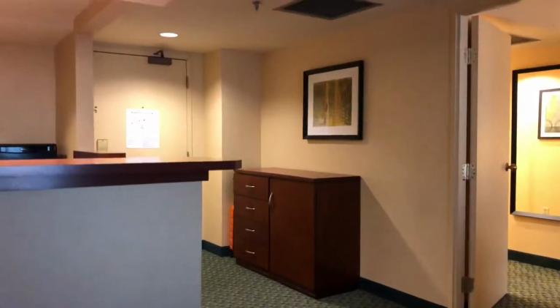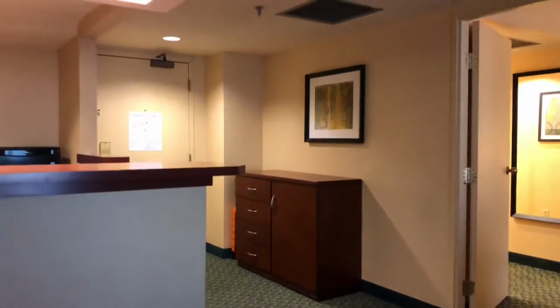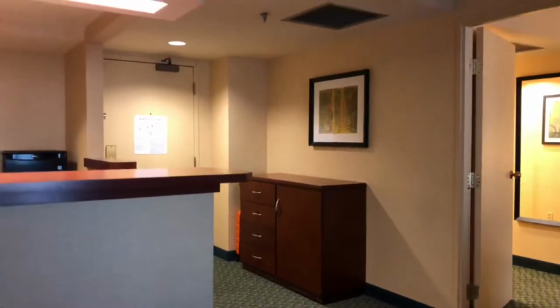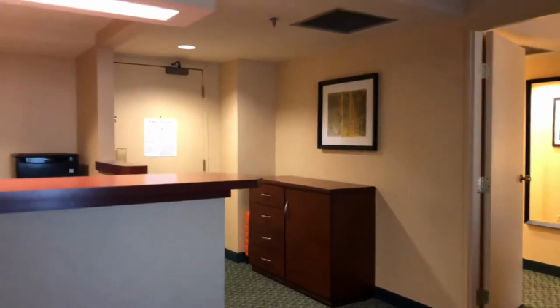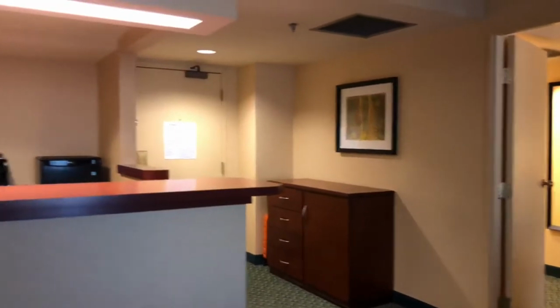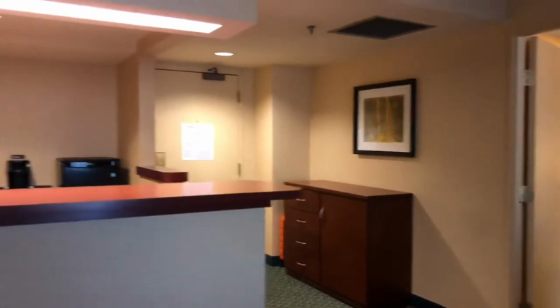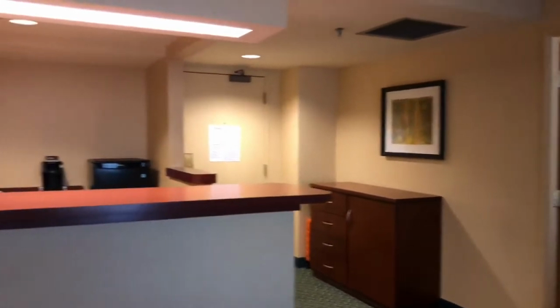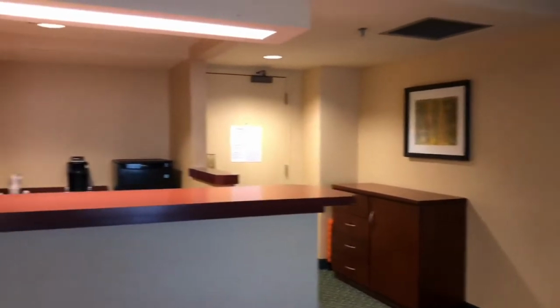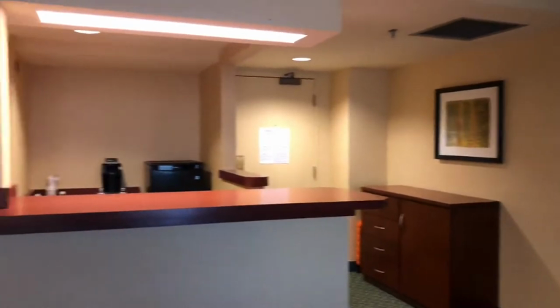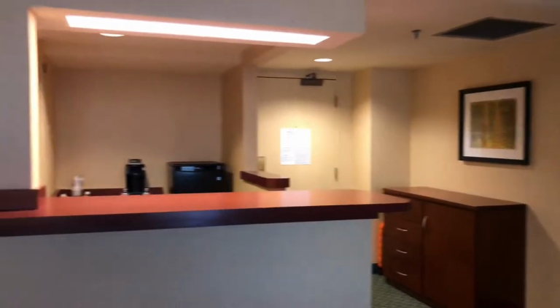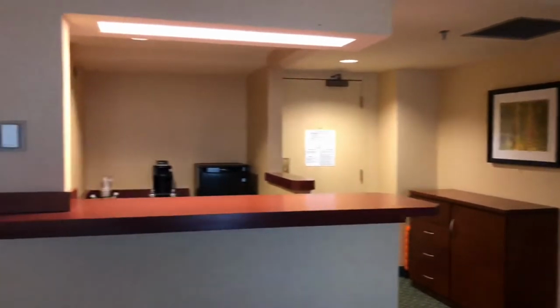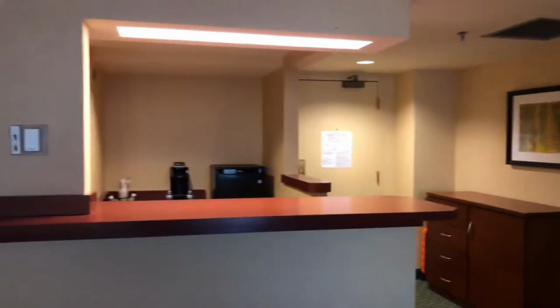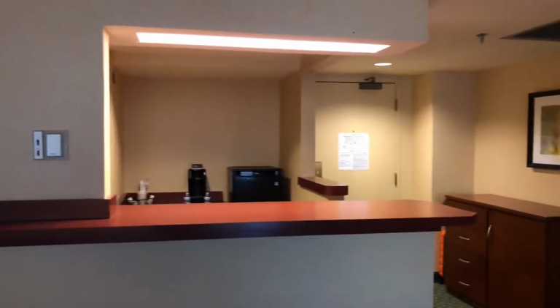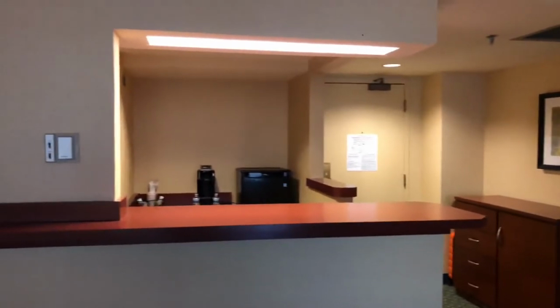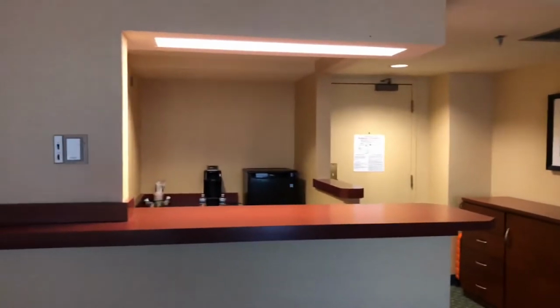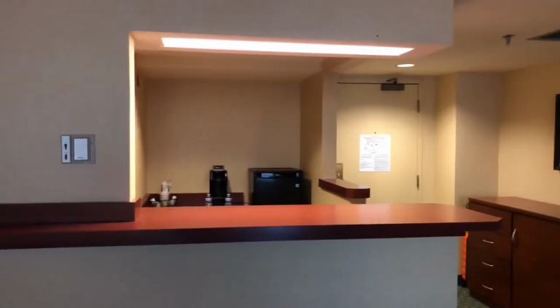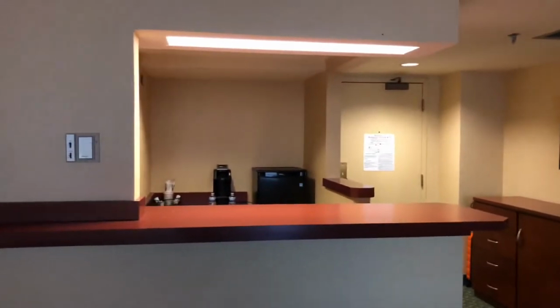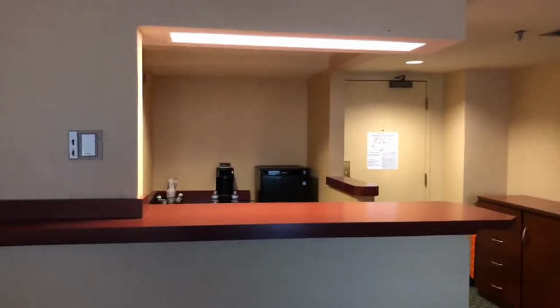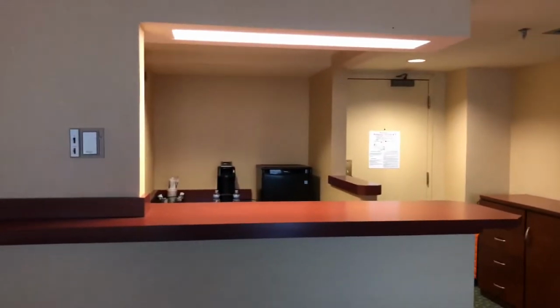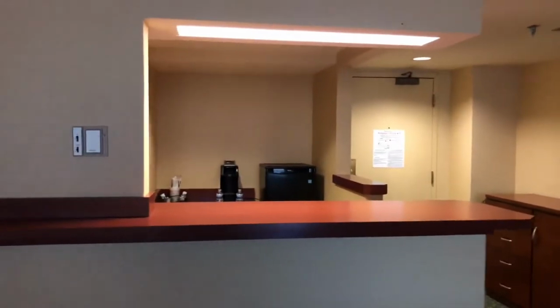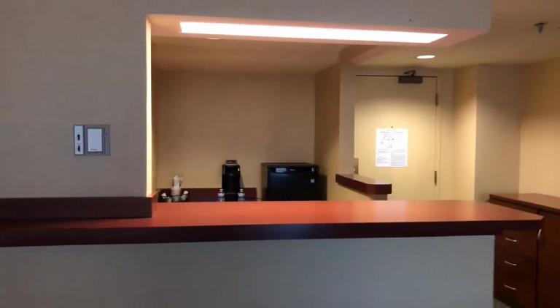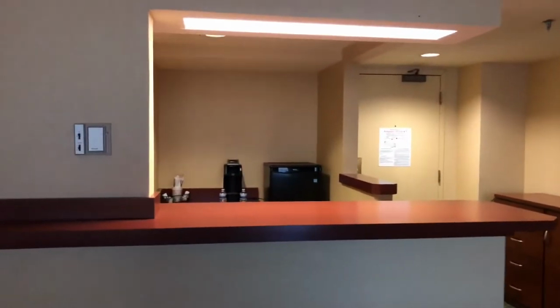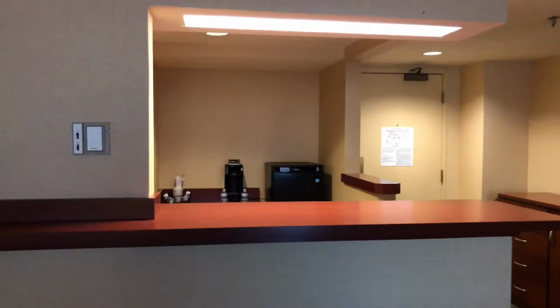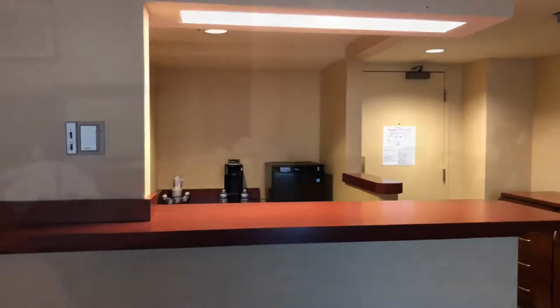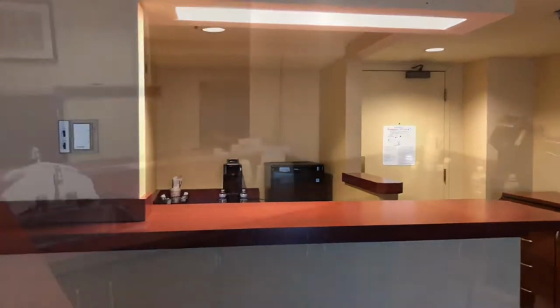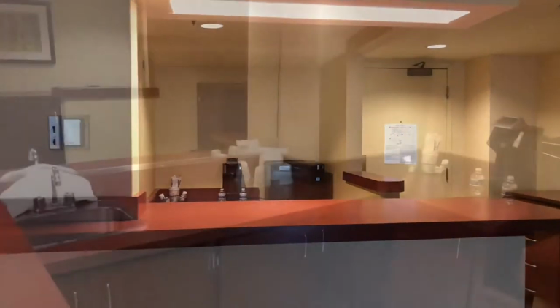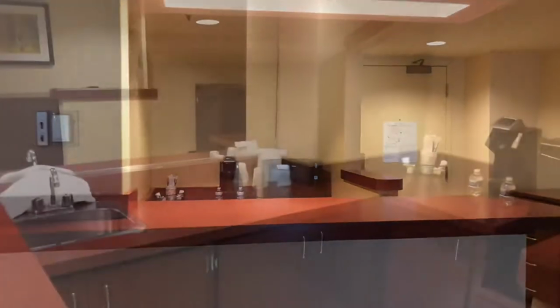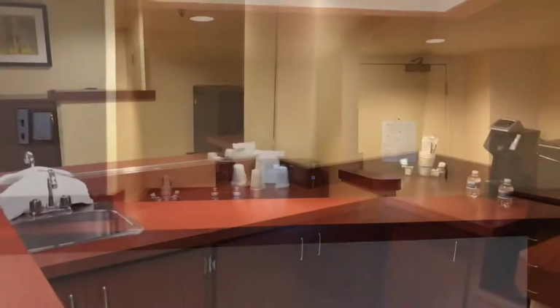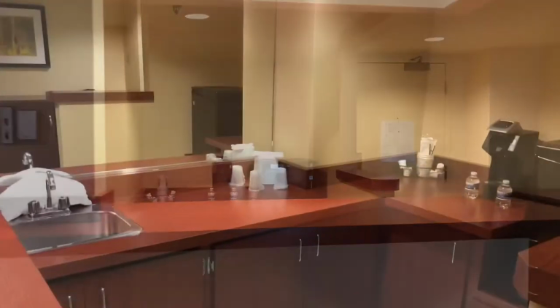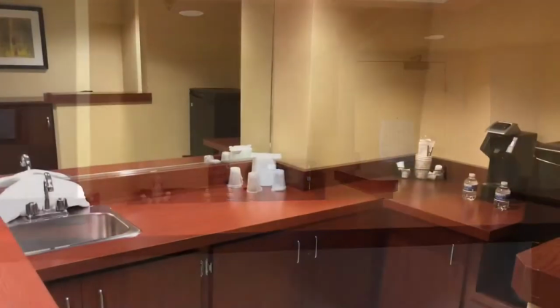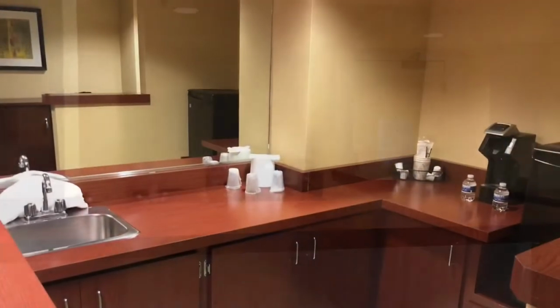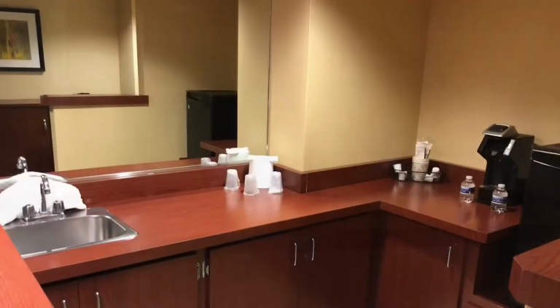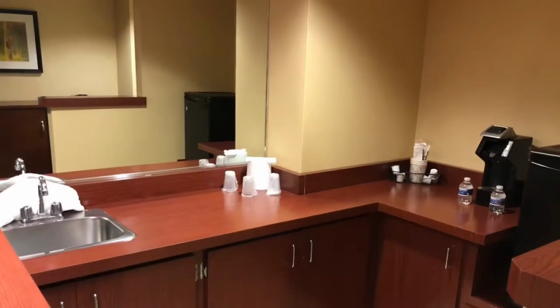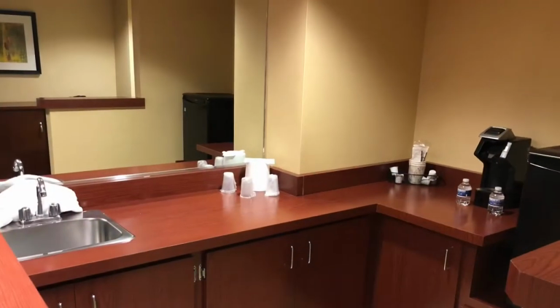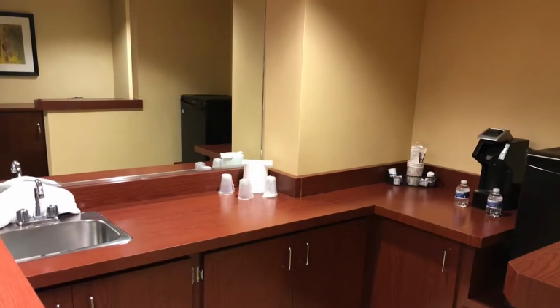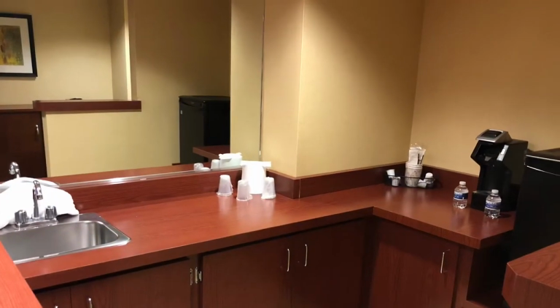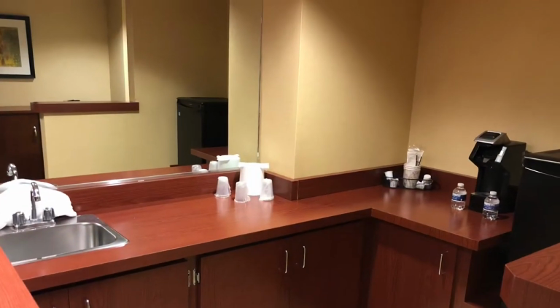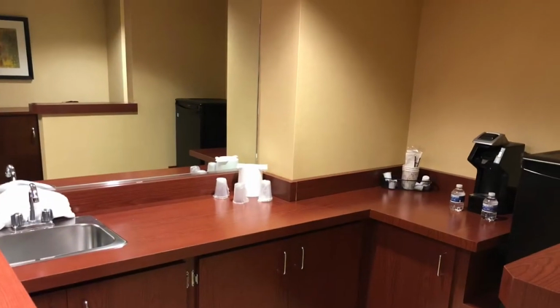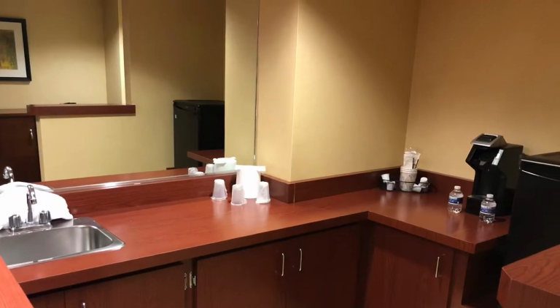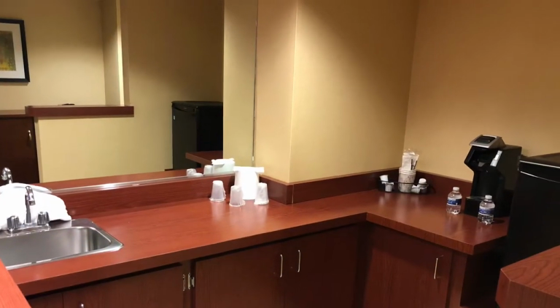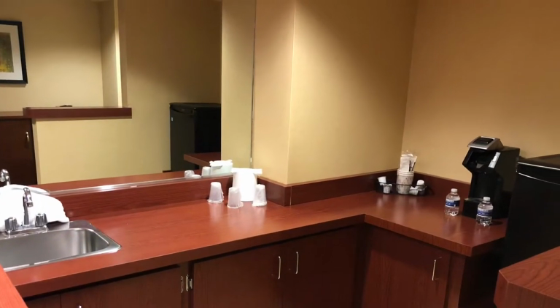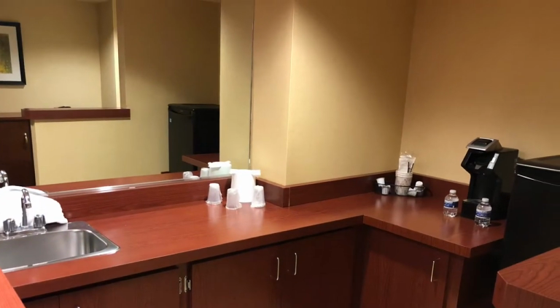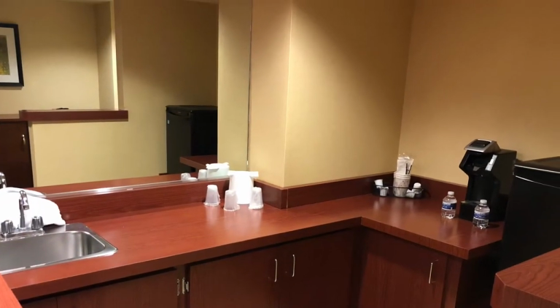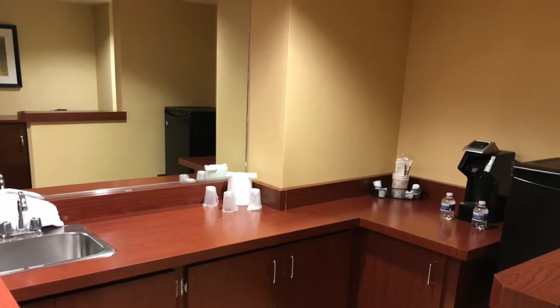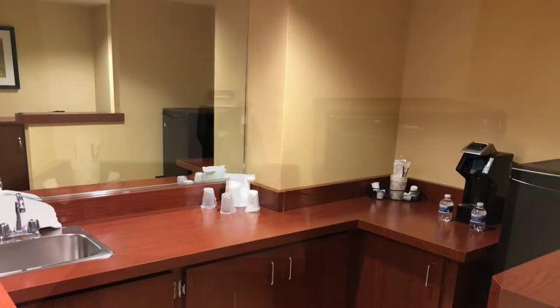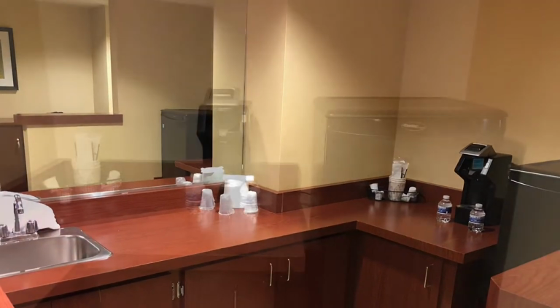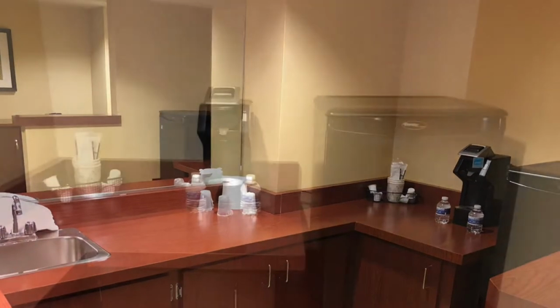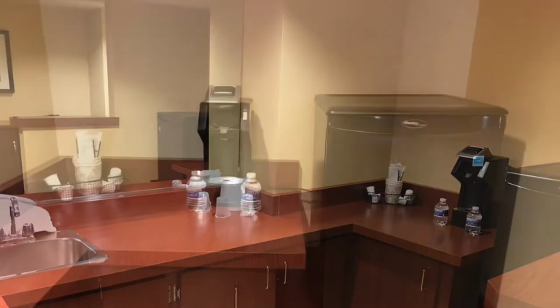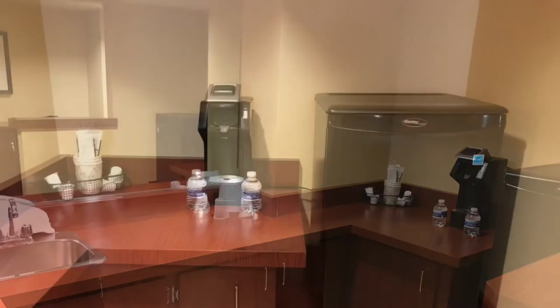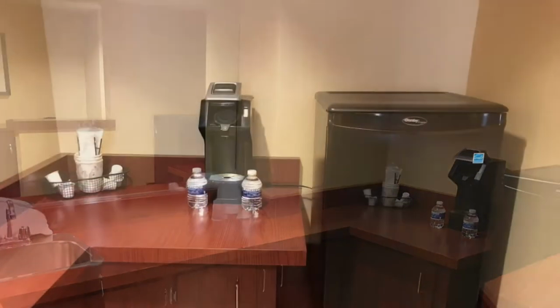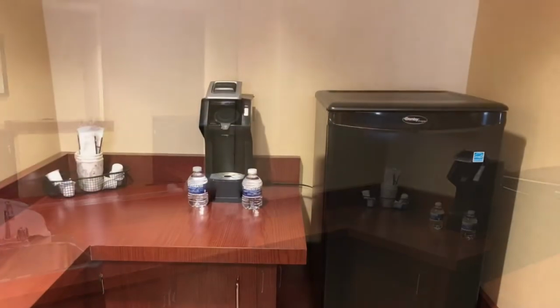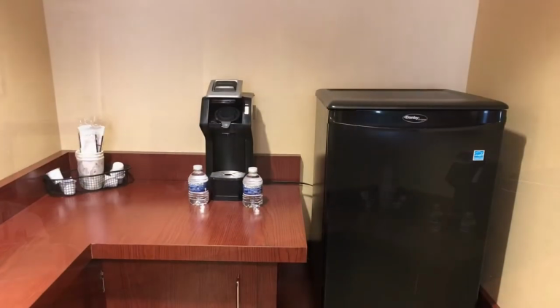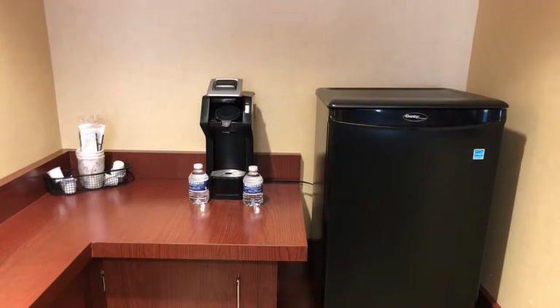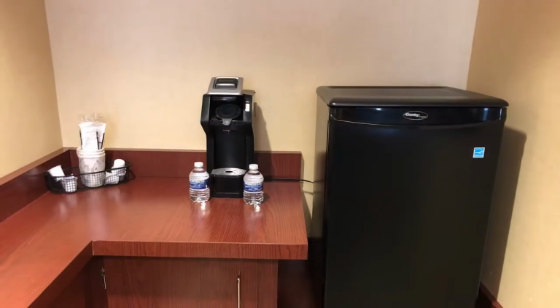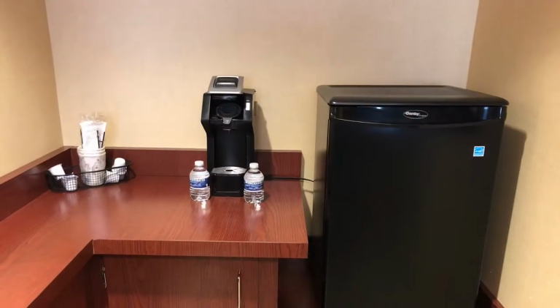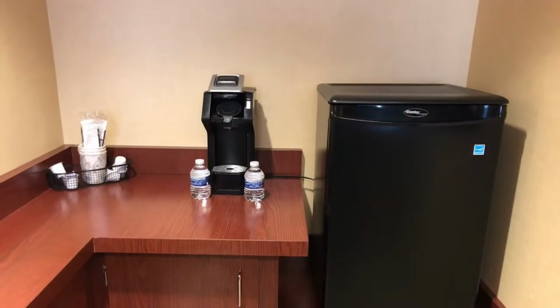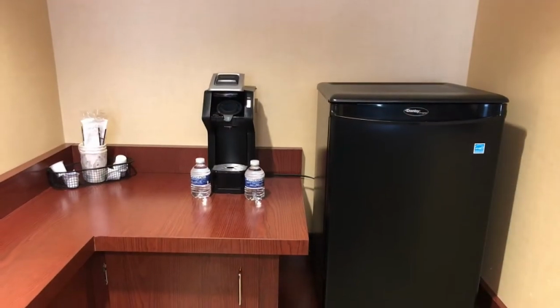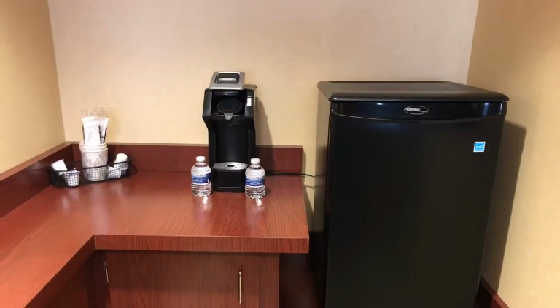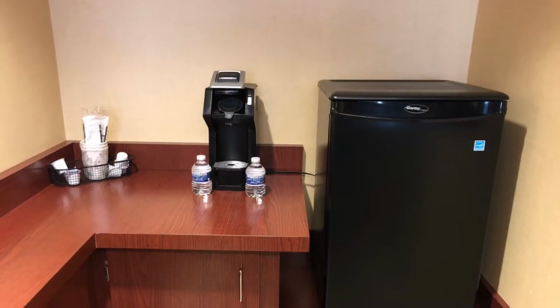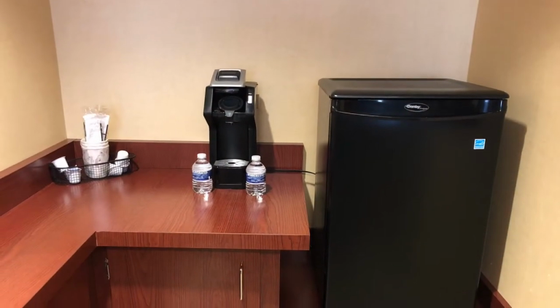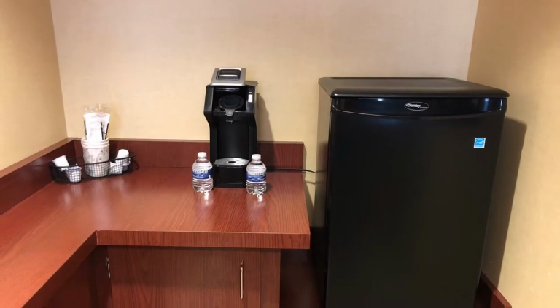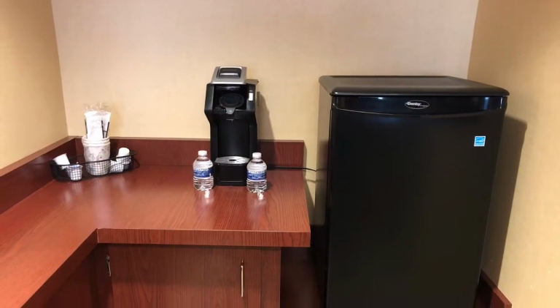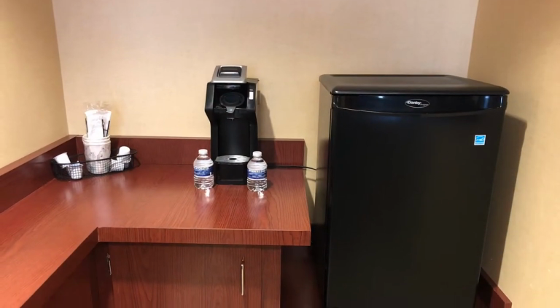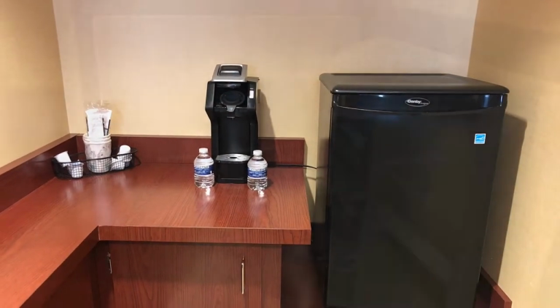Okay, so there's the mini kitchen. It has a coffee maker and a fridge.